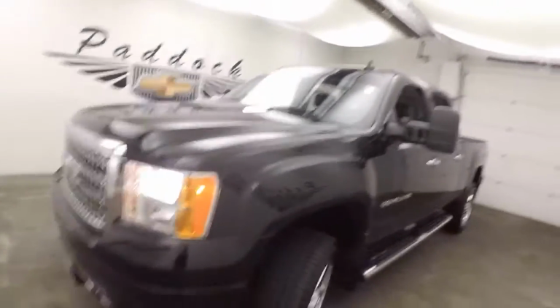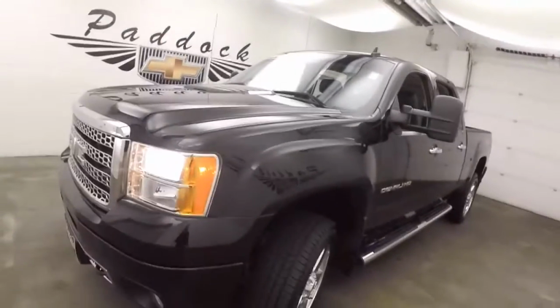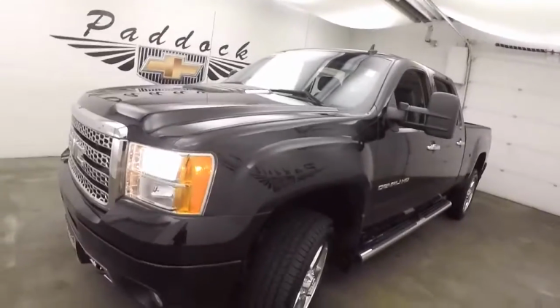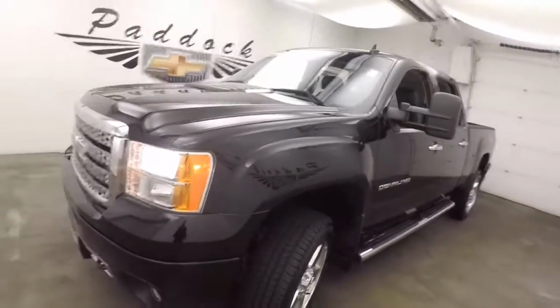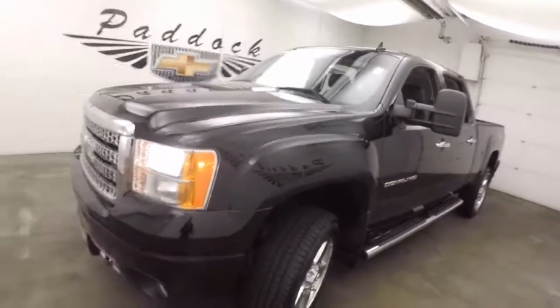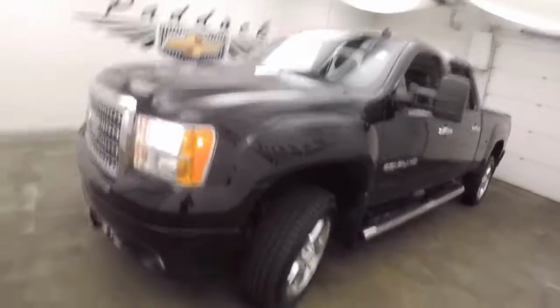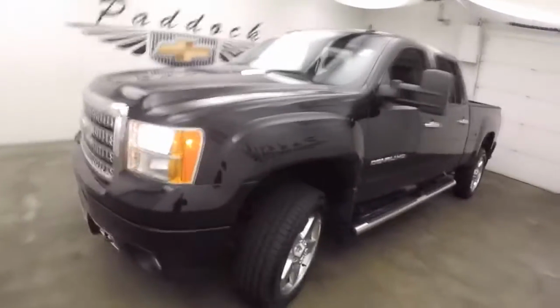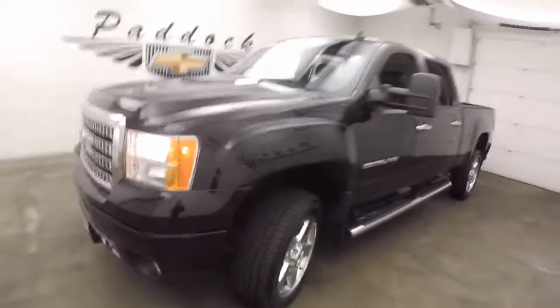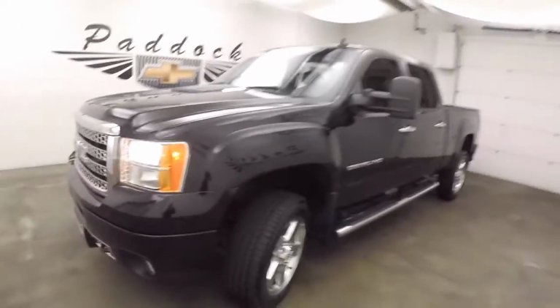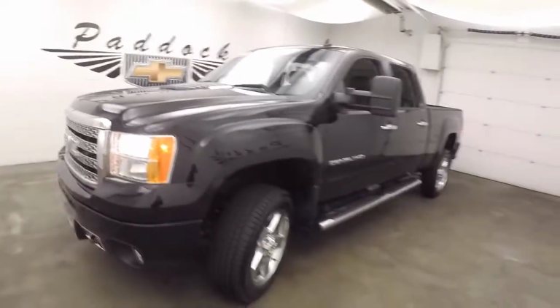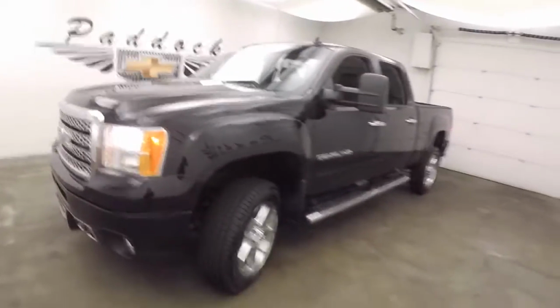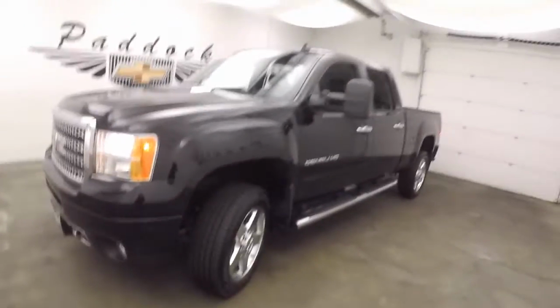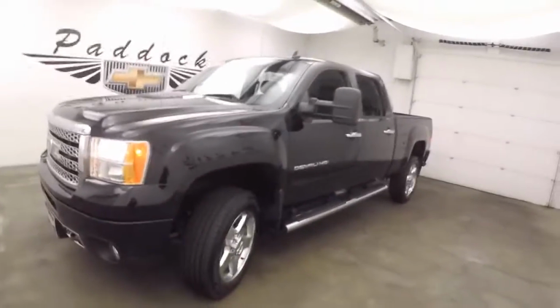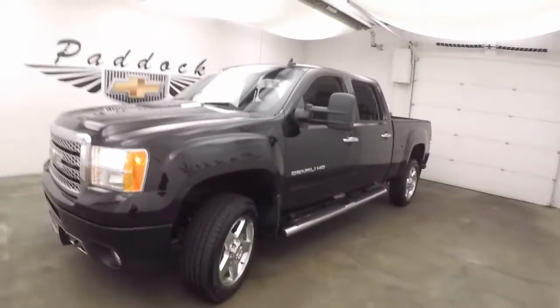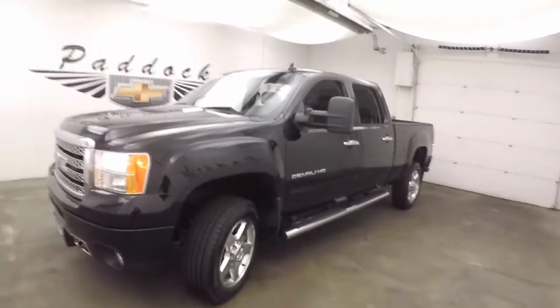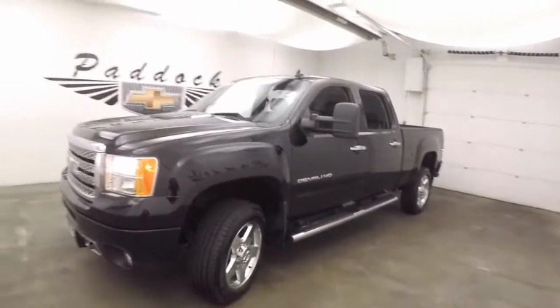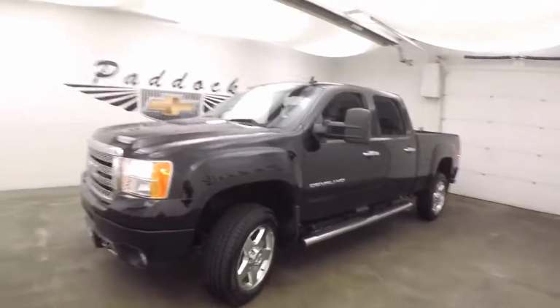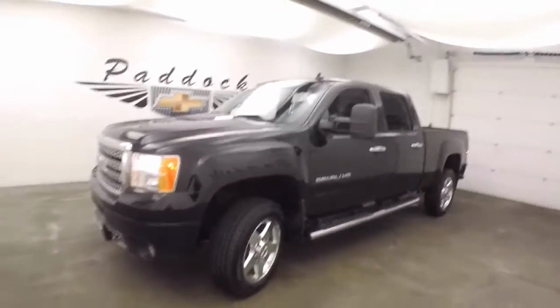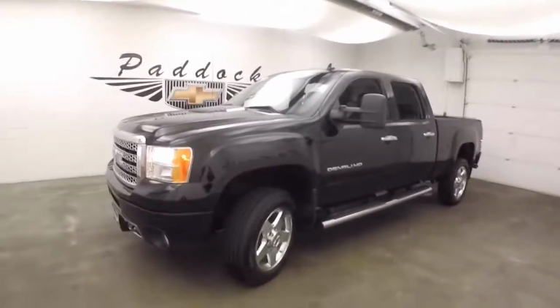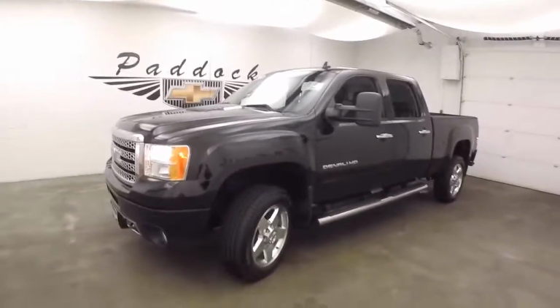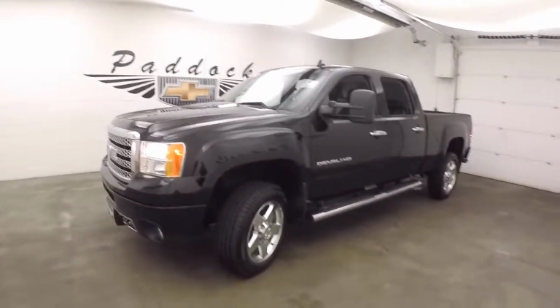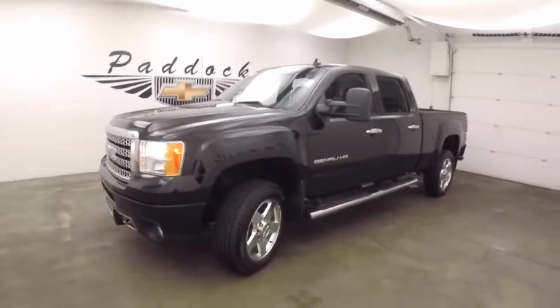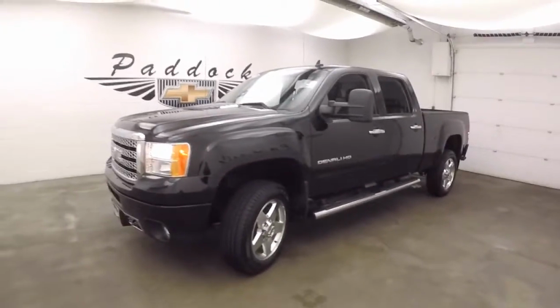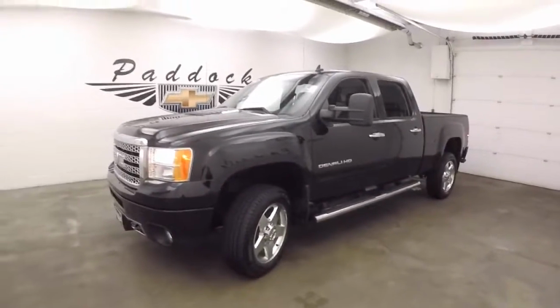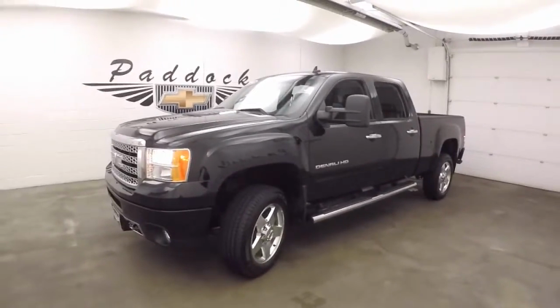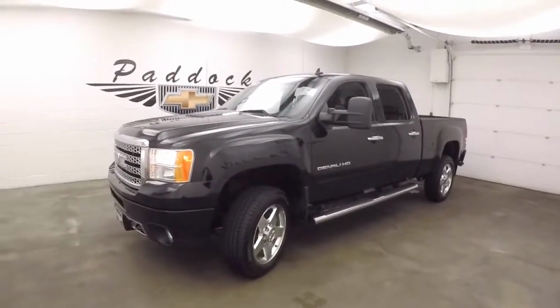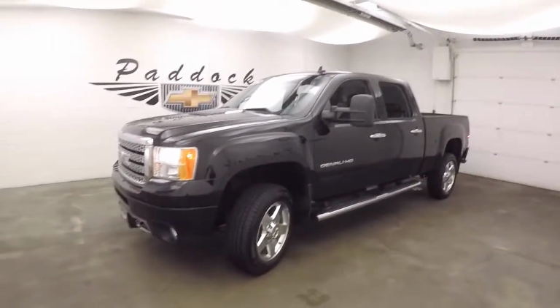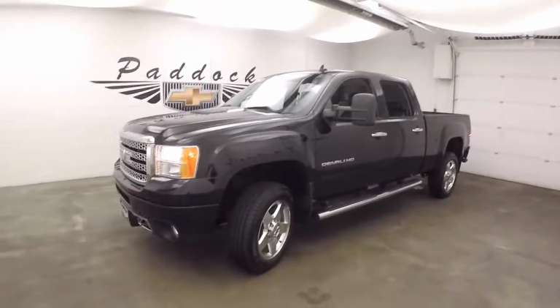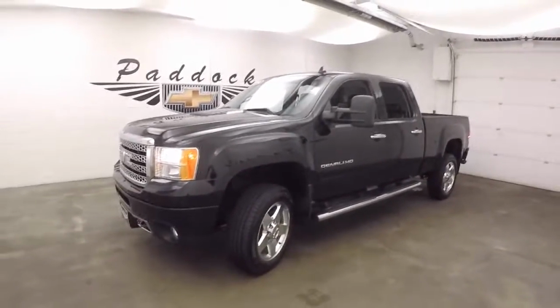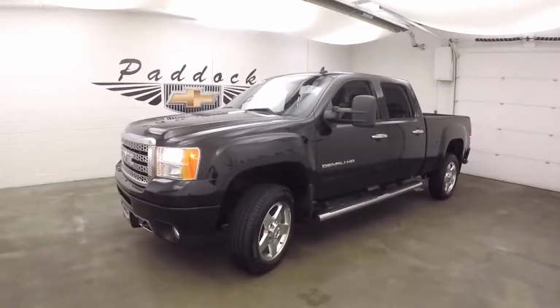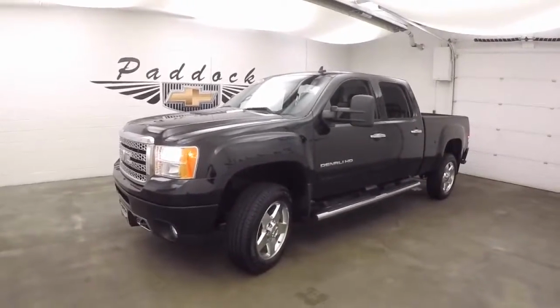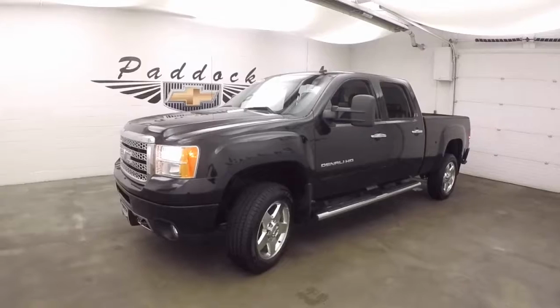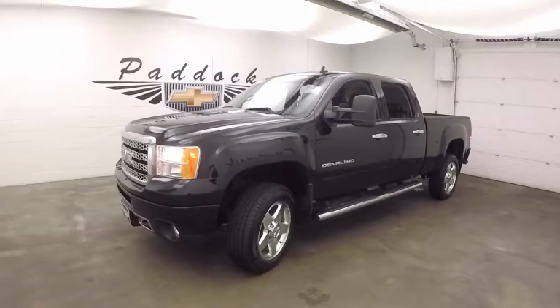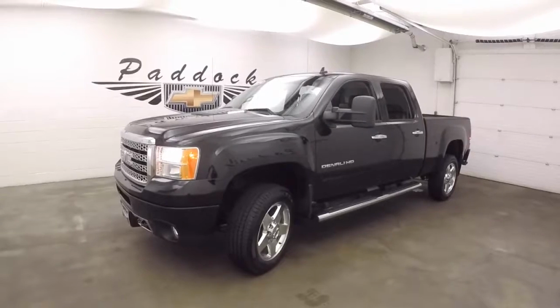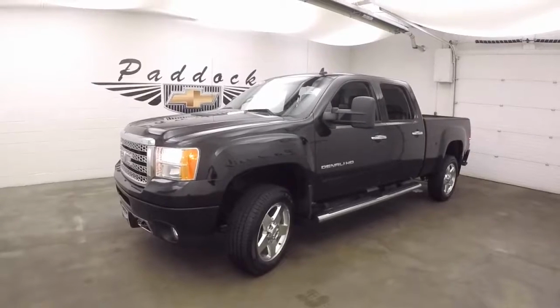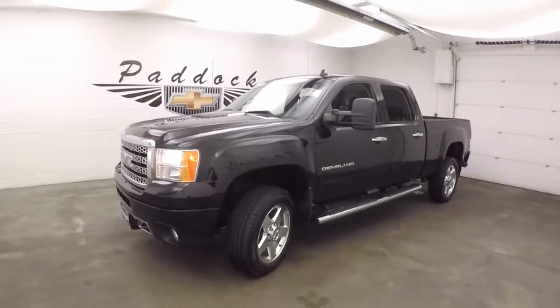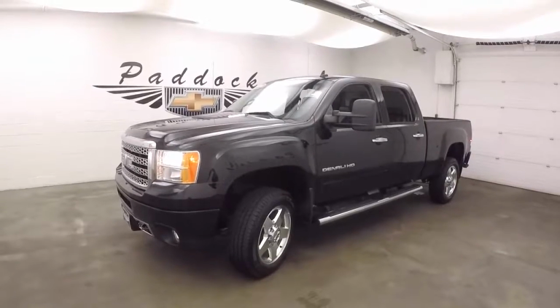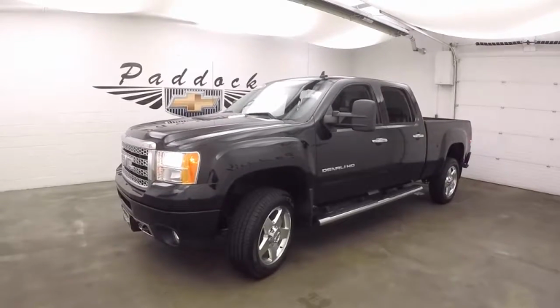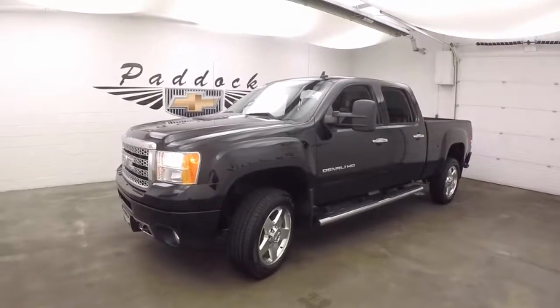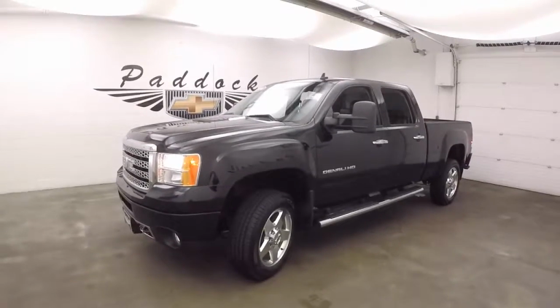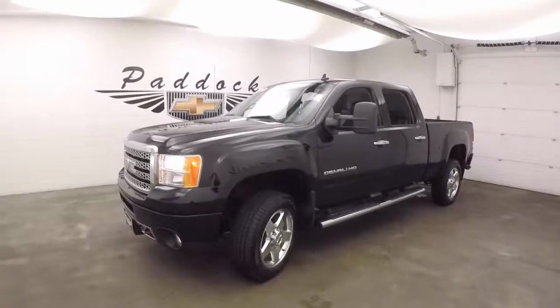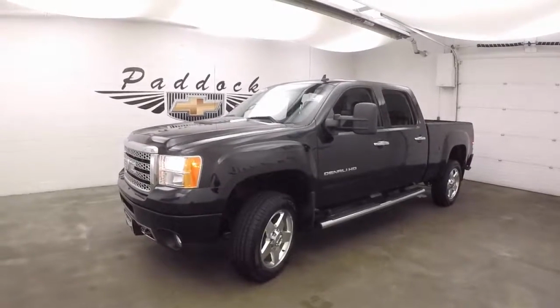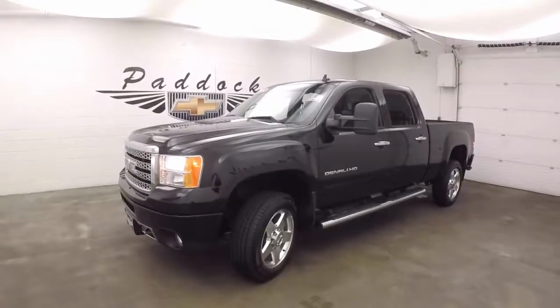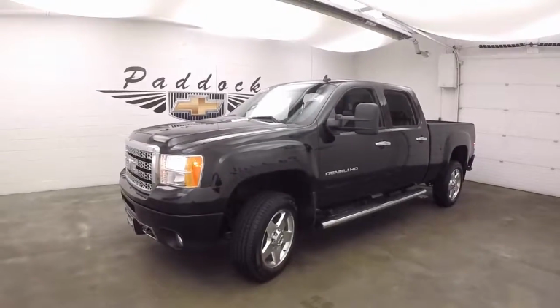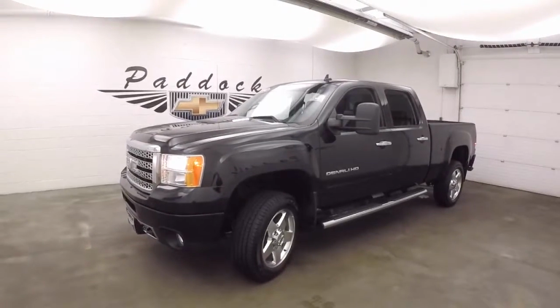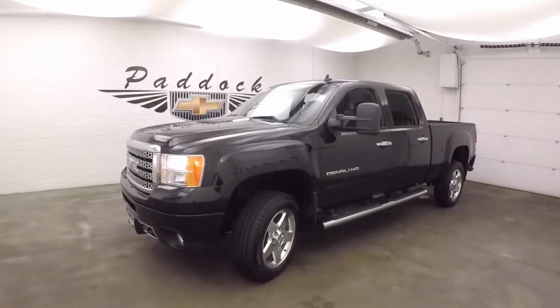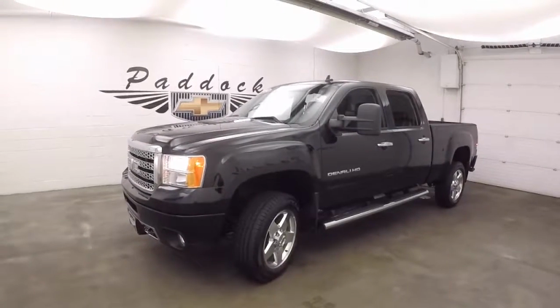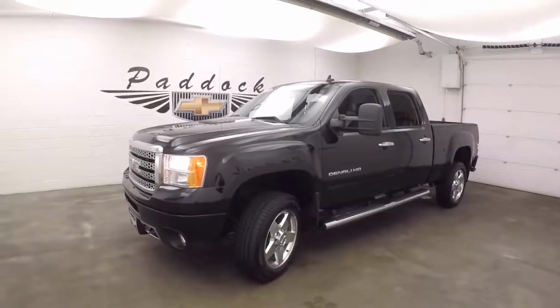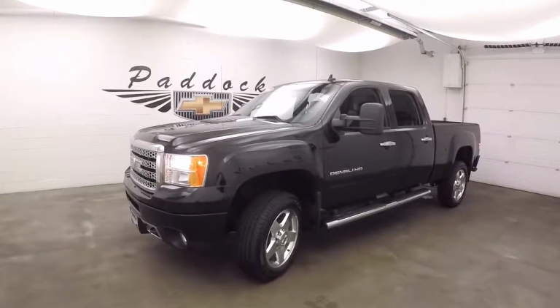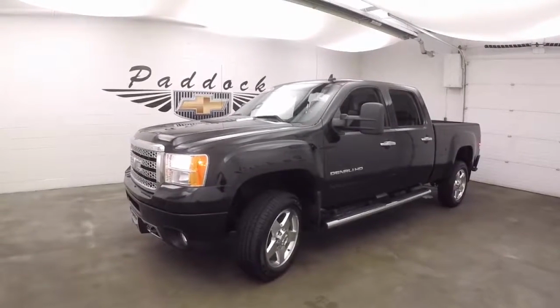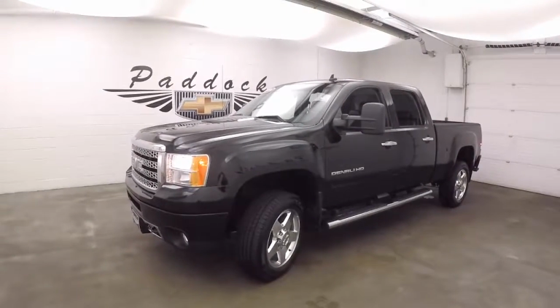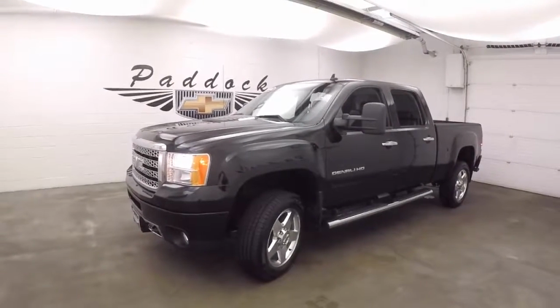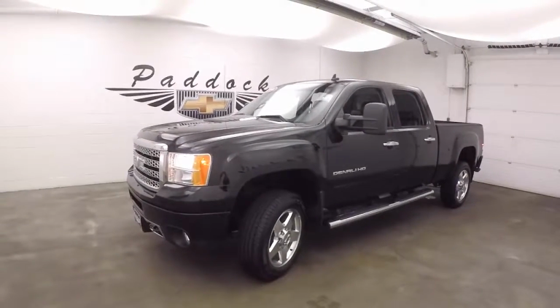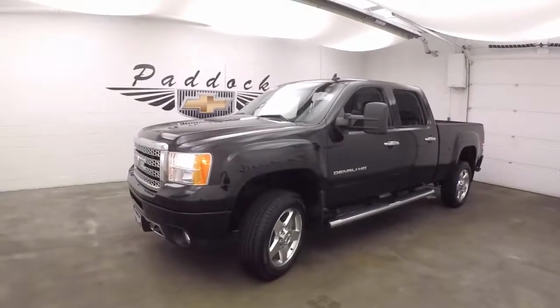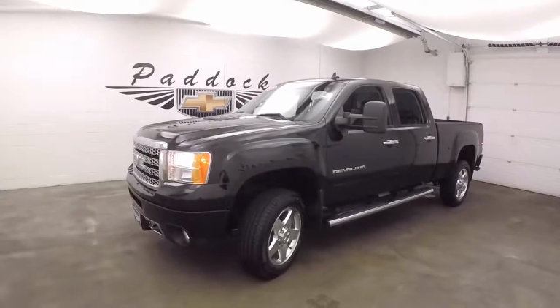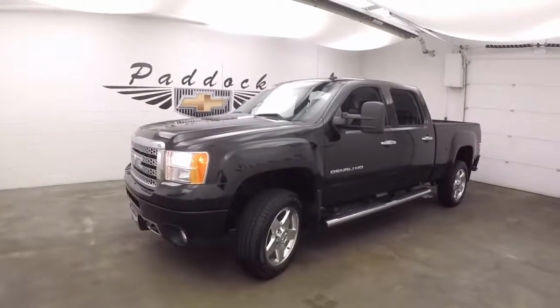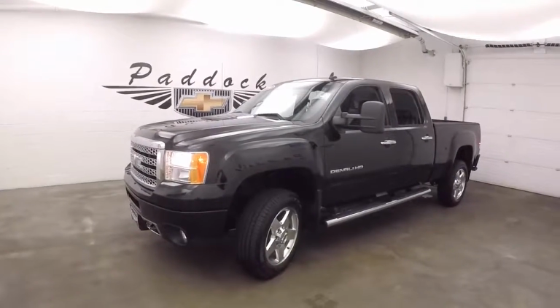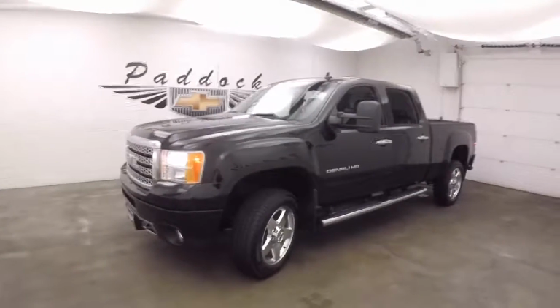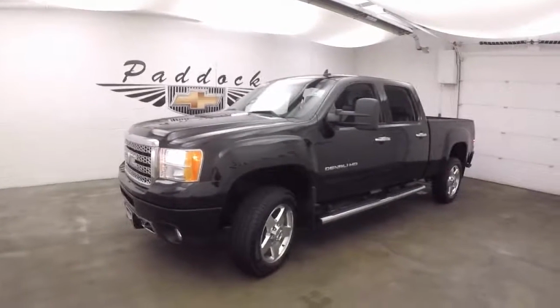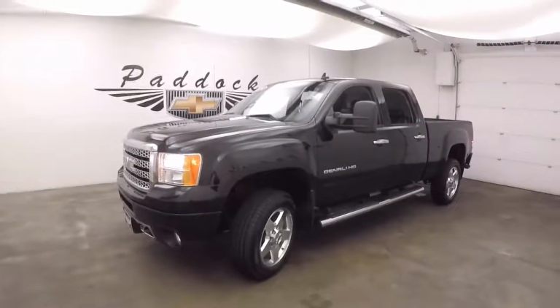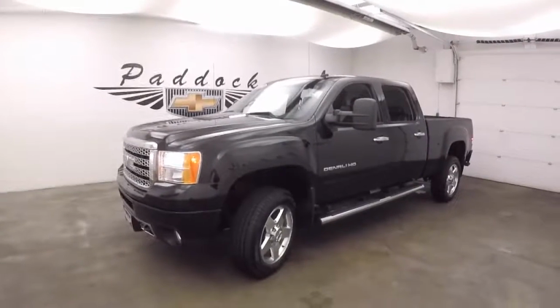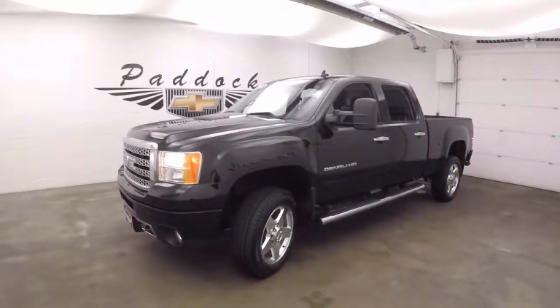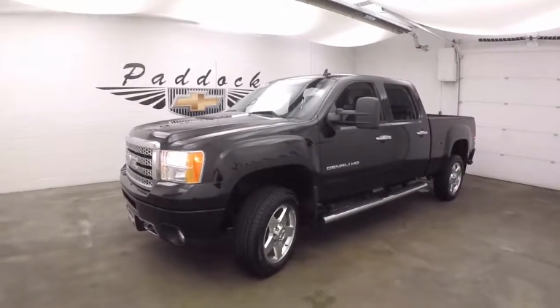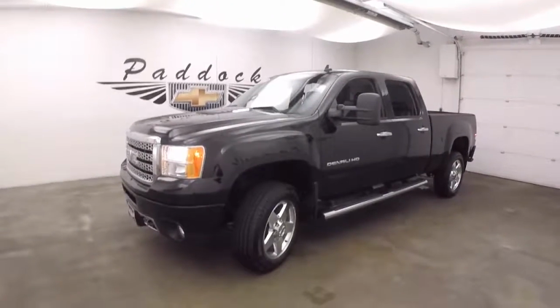This is the 2014 GMC Sierra with the 6.6 Duramax diesel and Allison transmission.